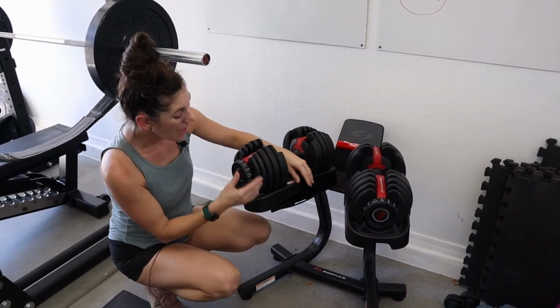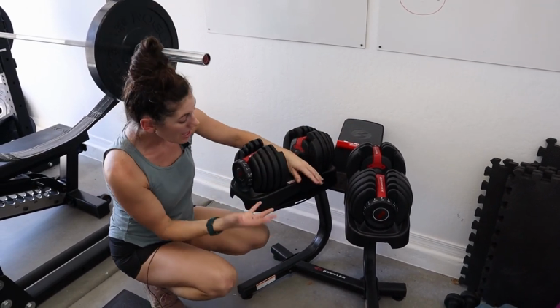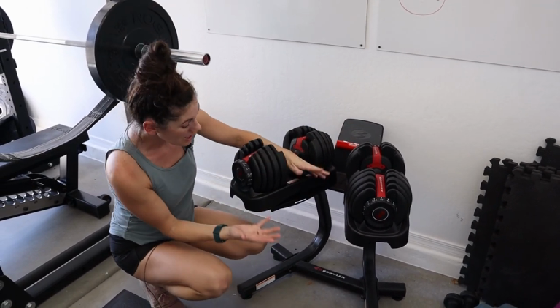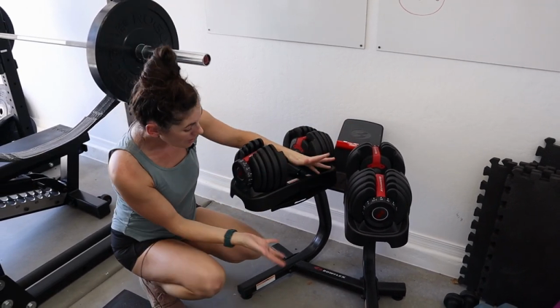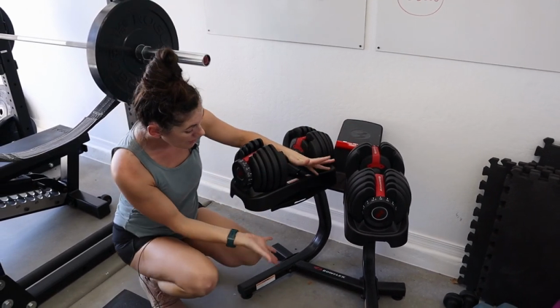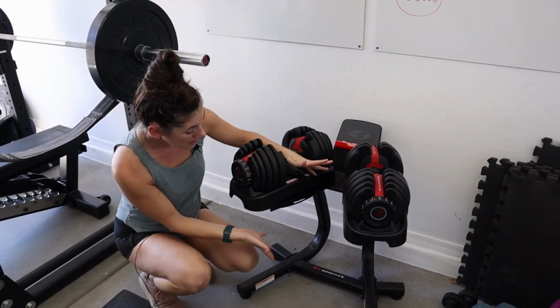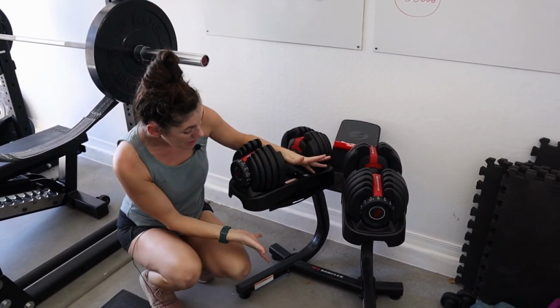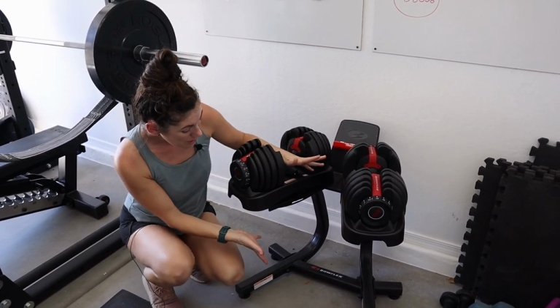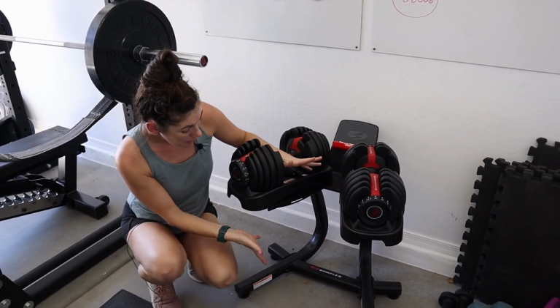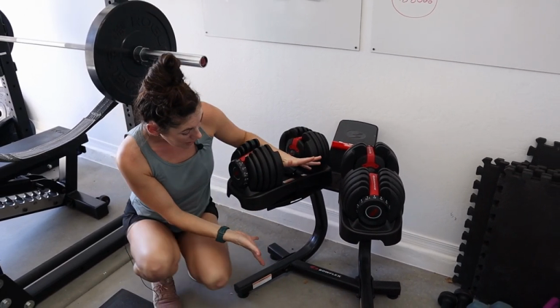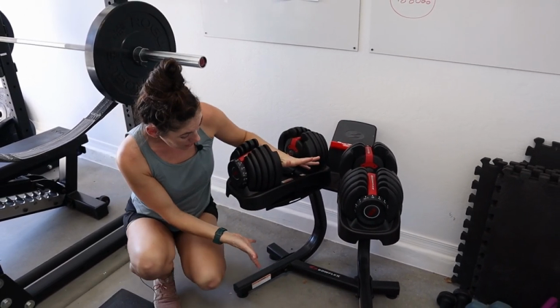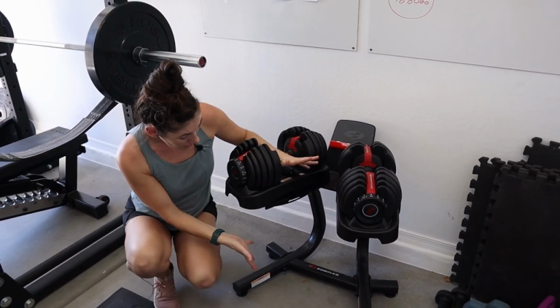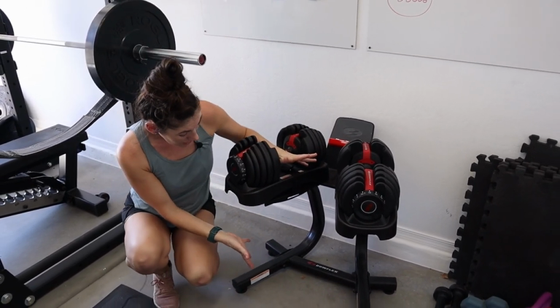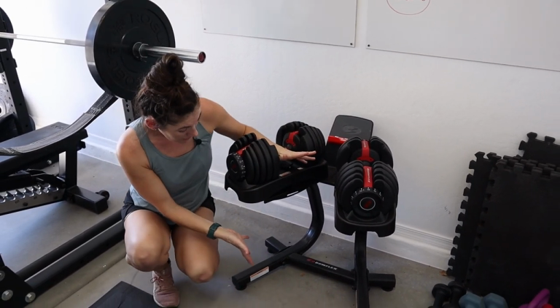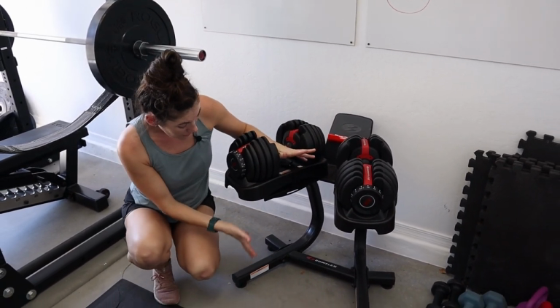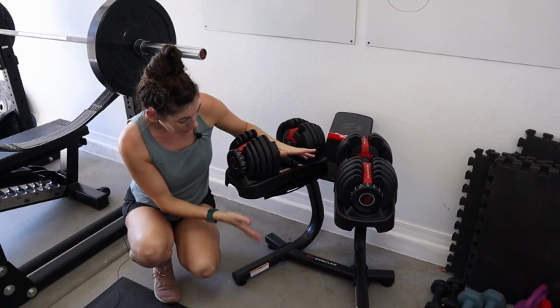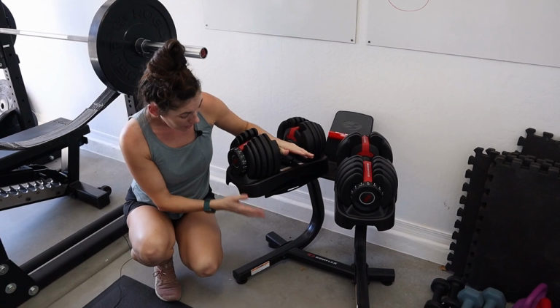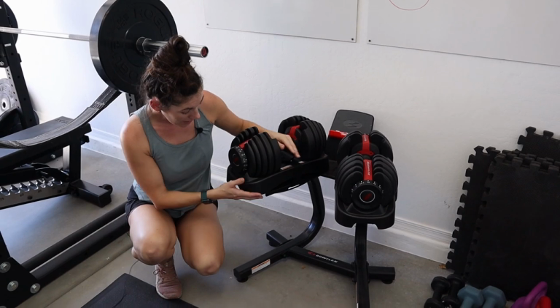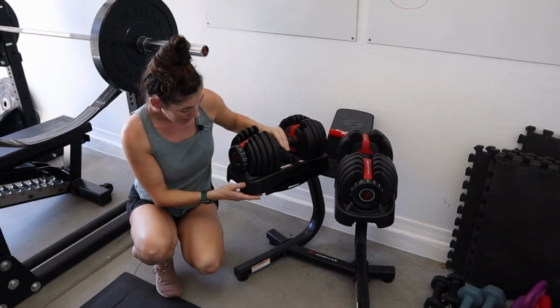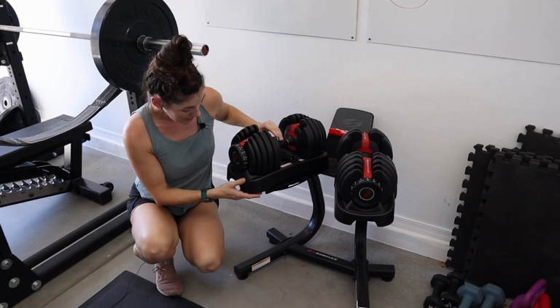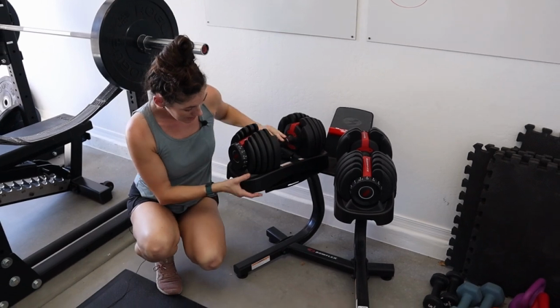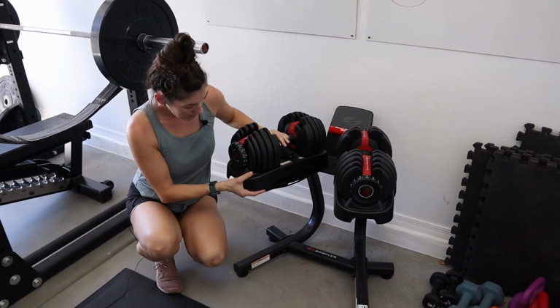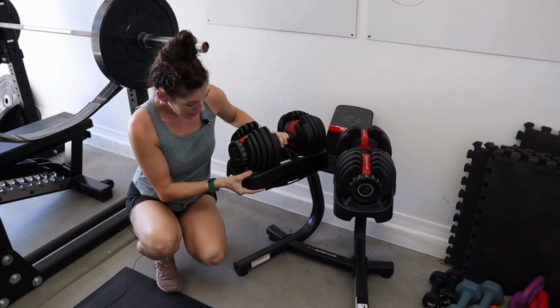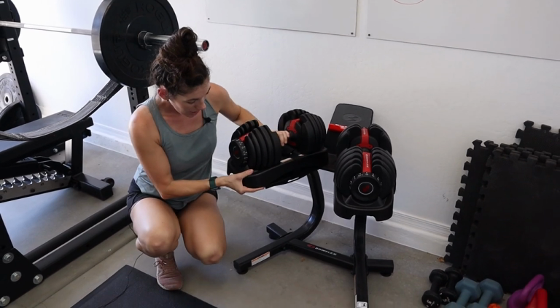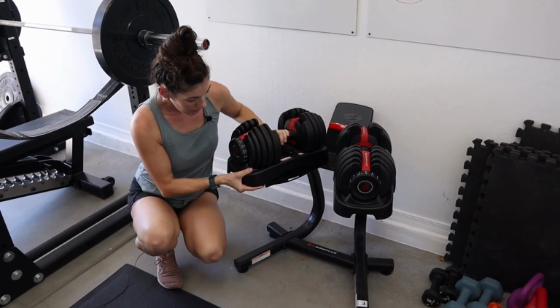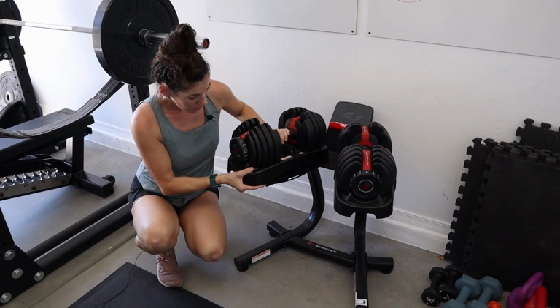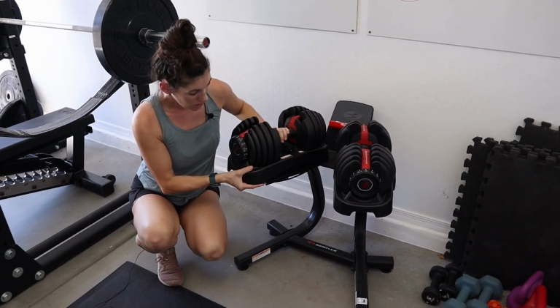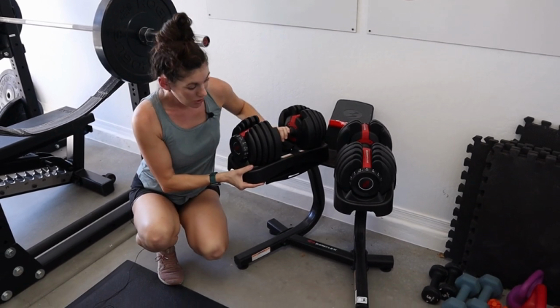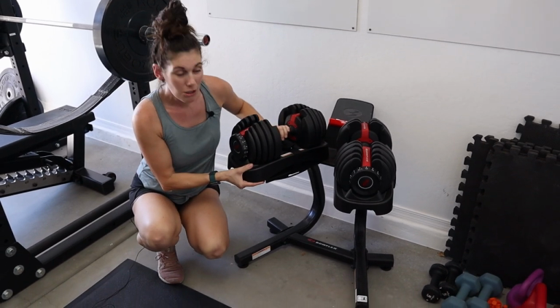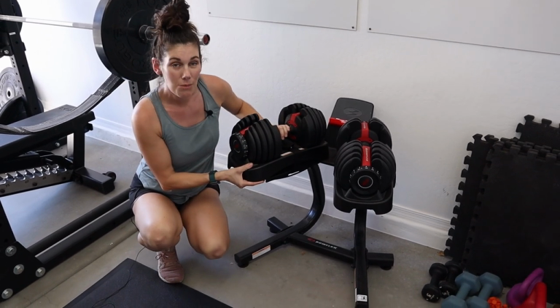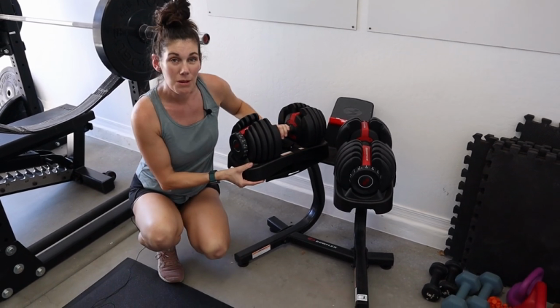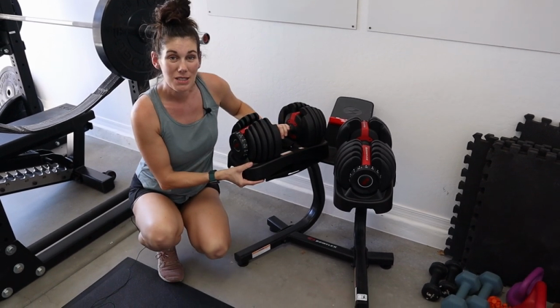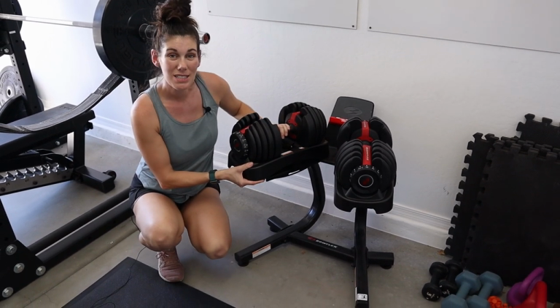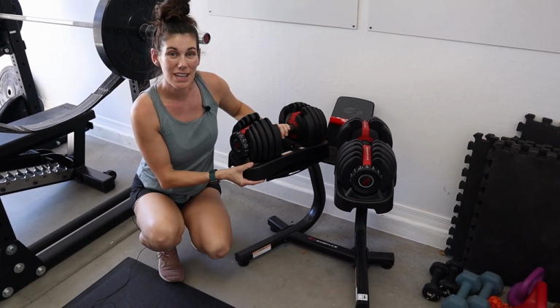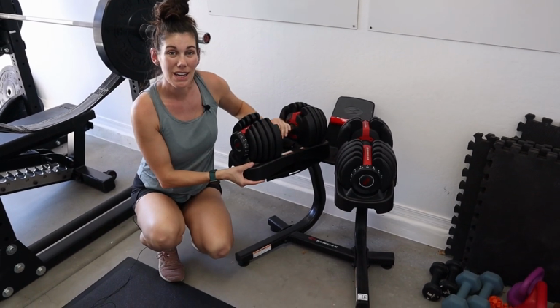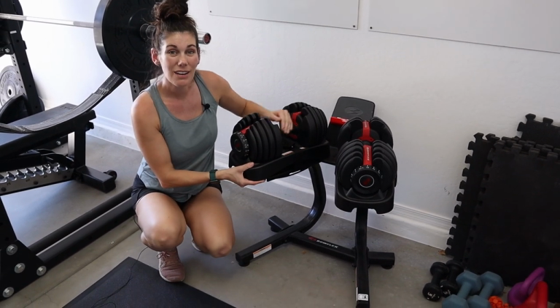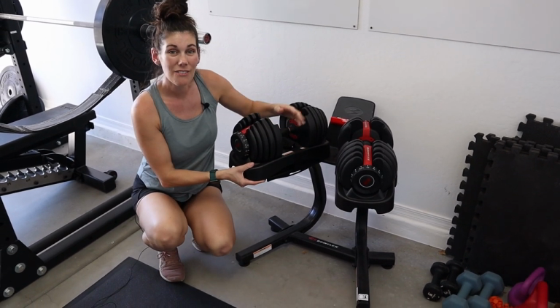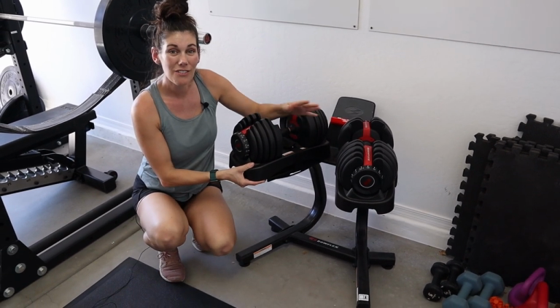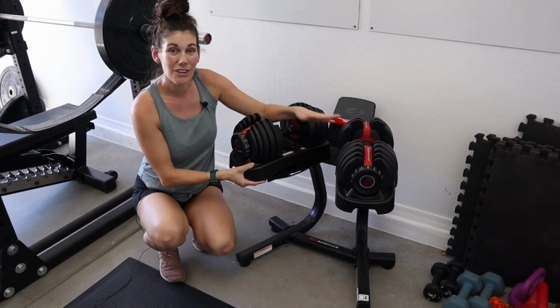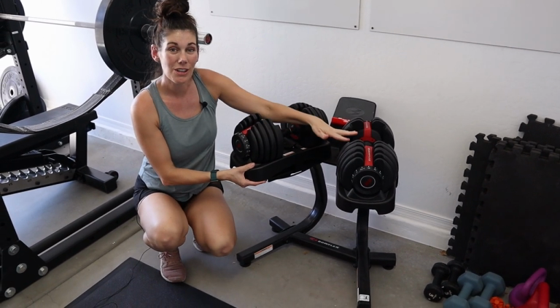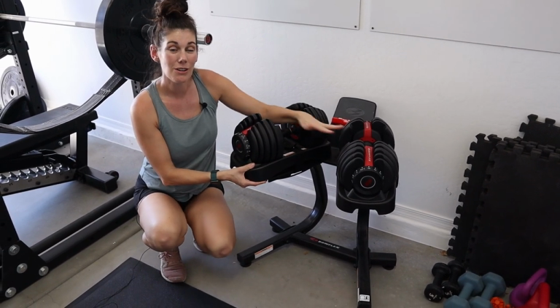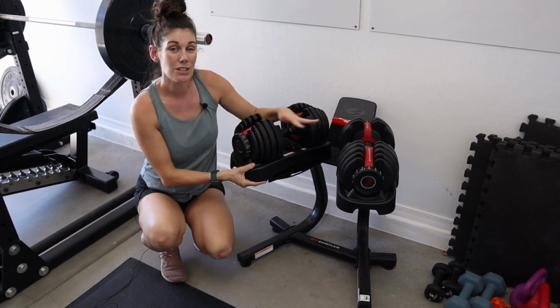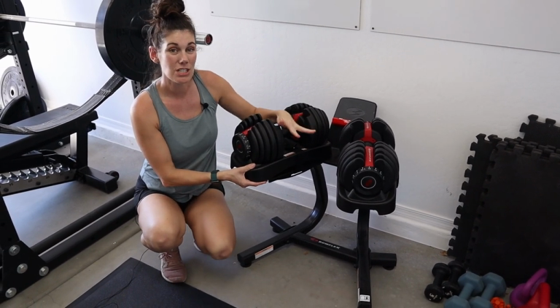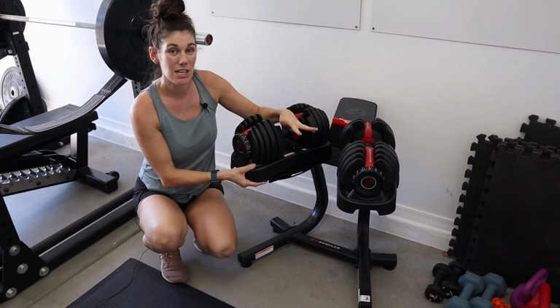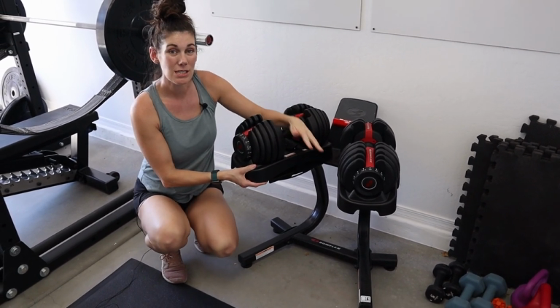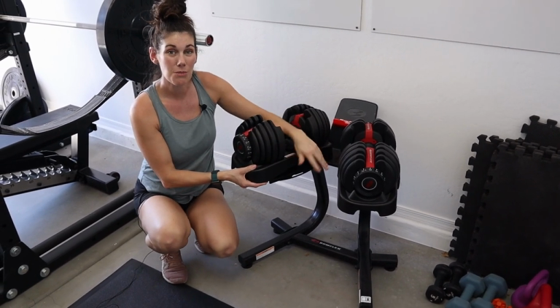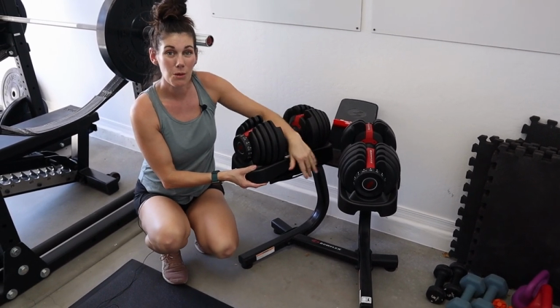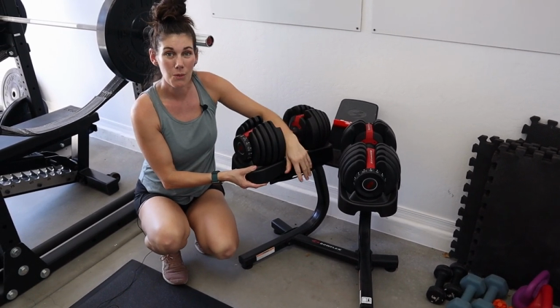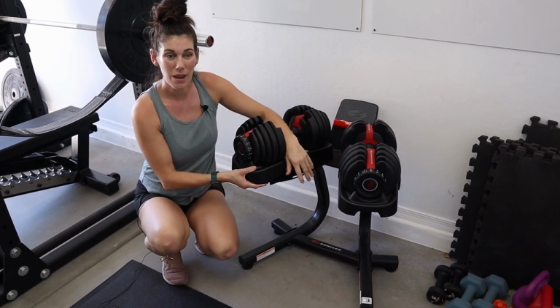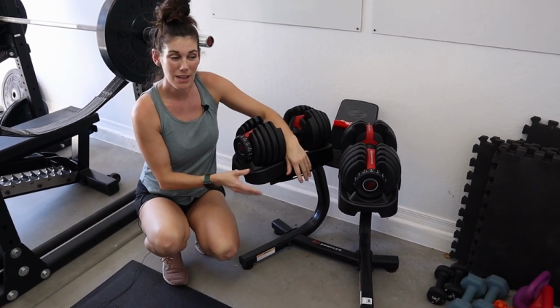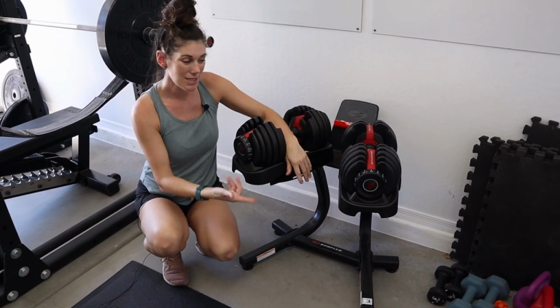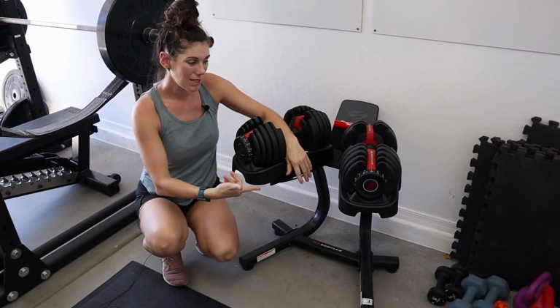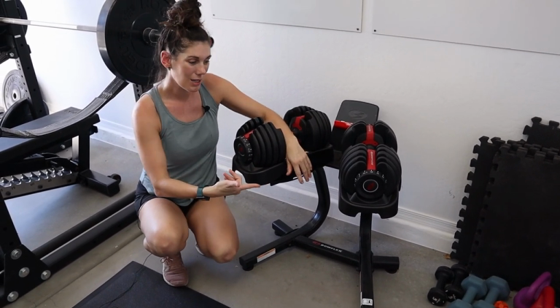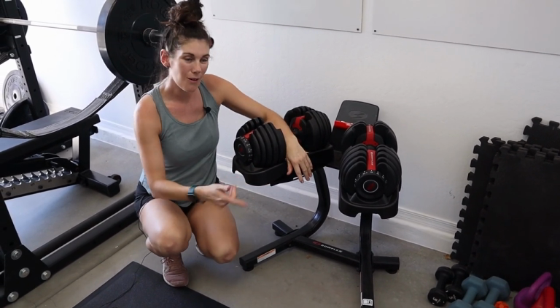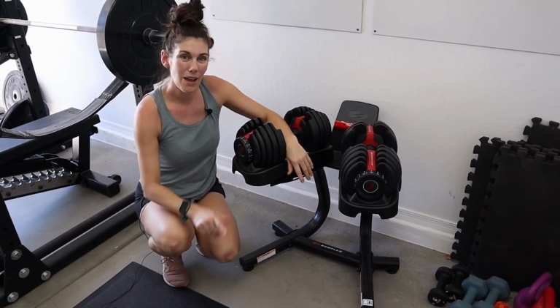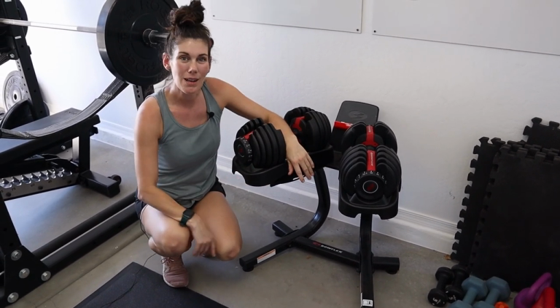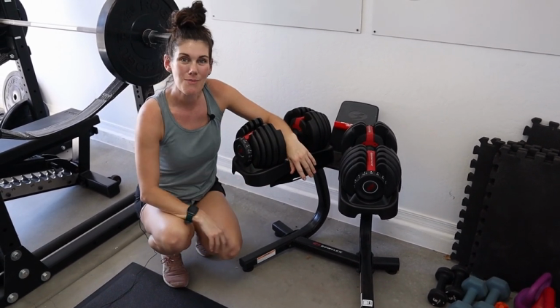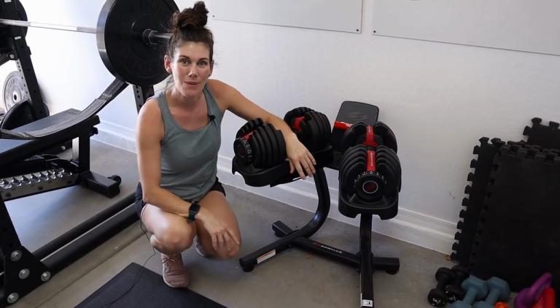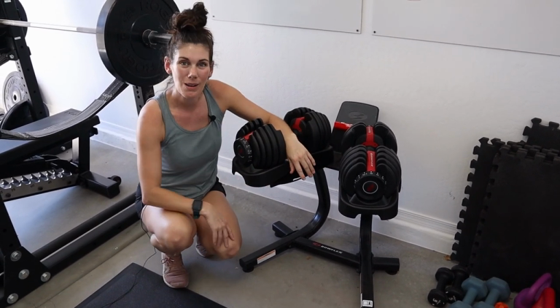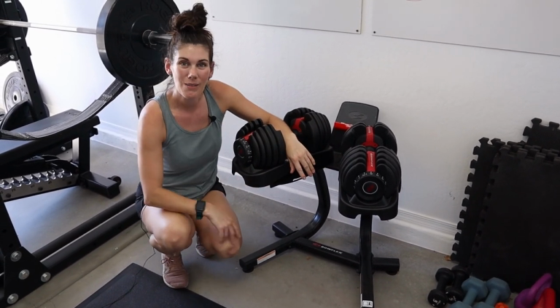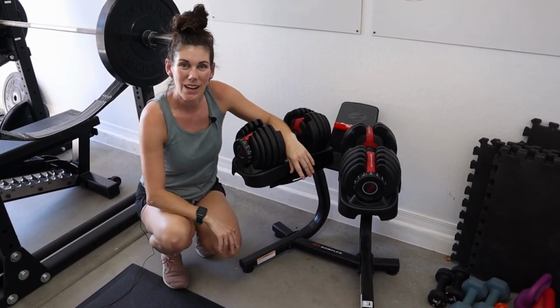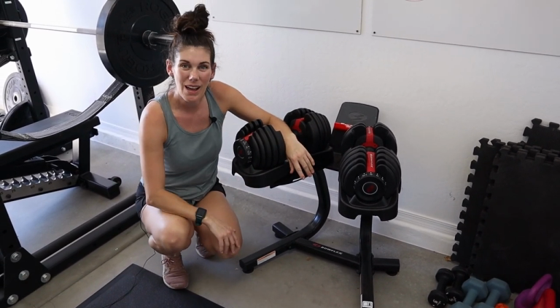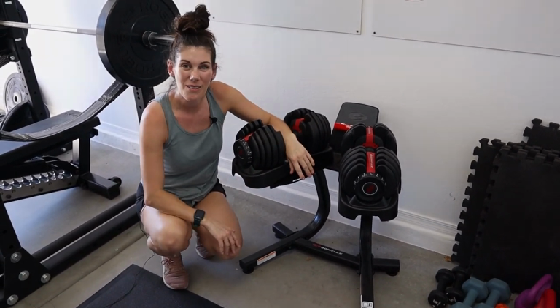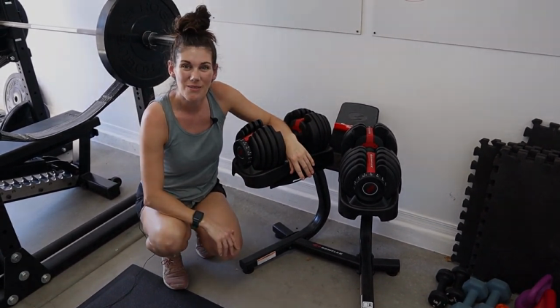So this is what you're looking for, a nice durable stand for your adjustable weights. Go ahead and pick one up.